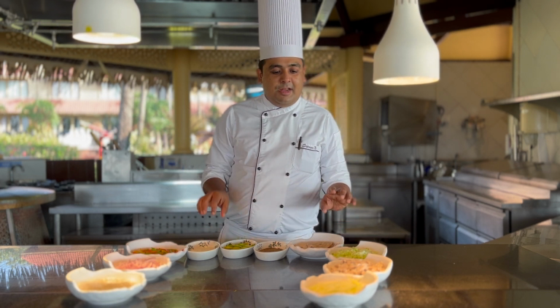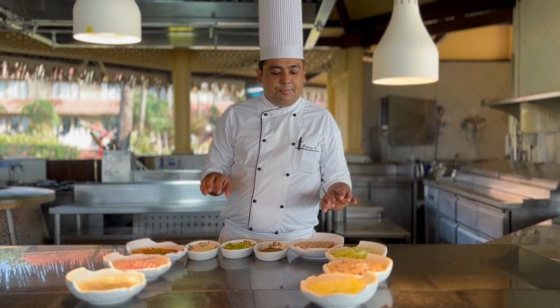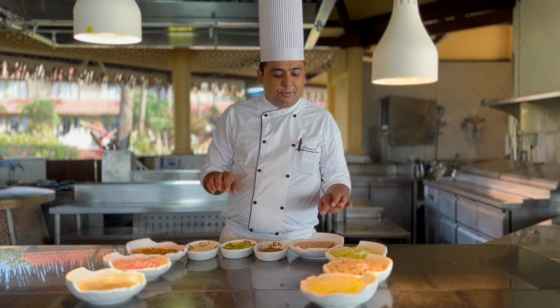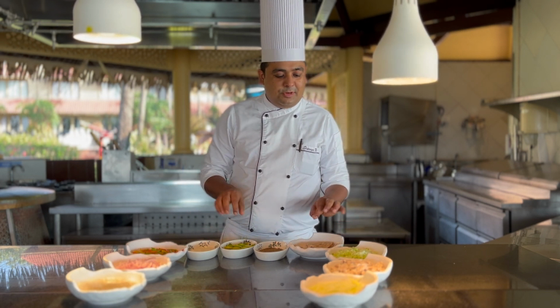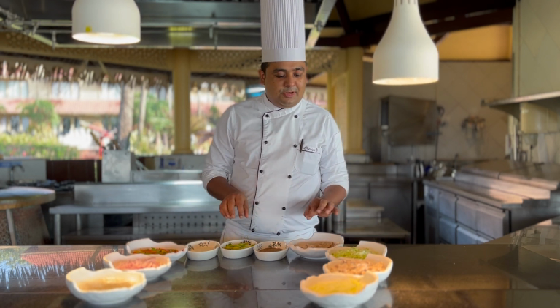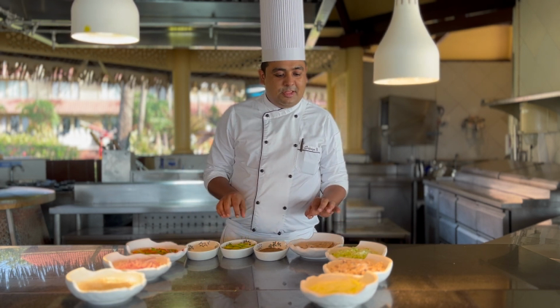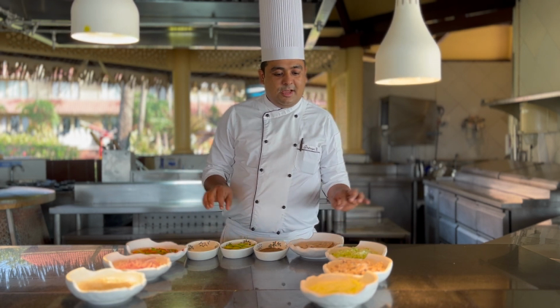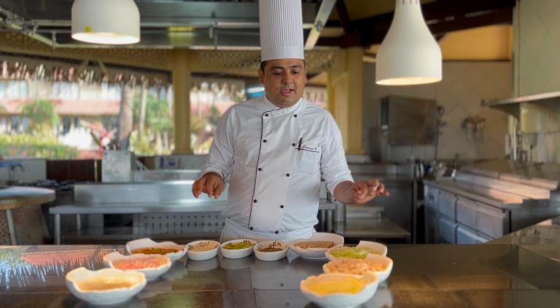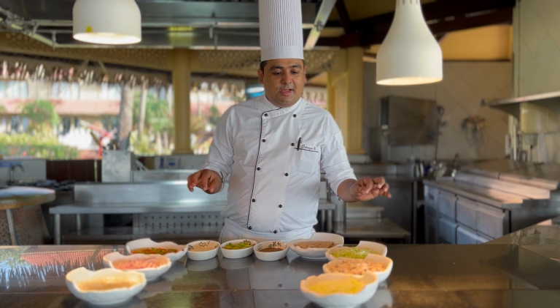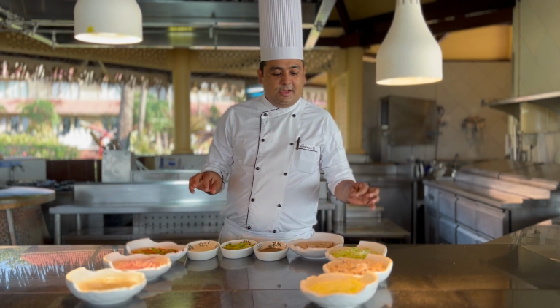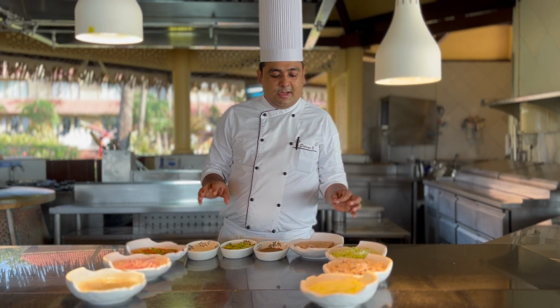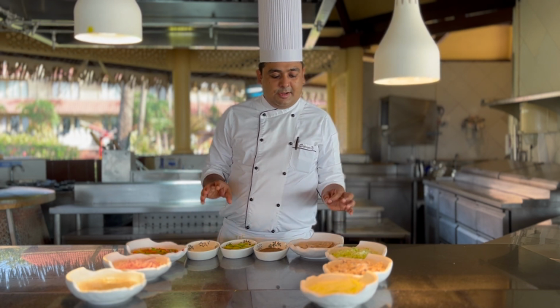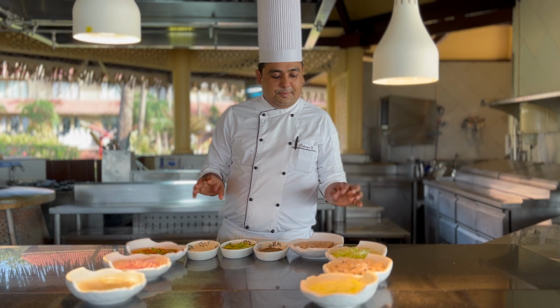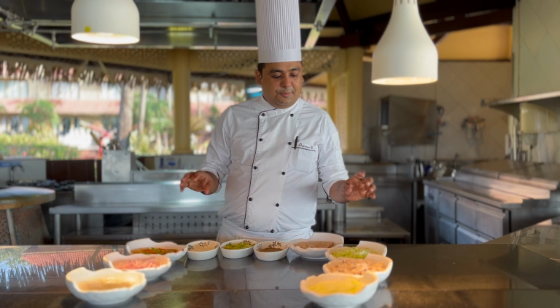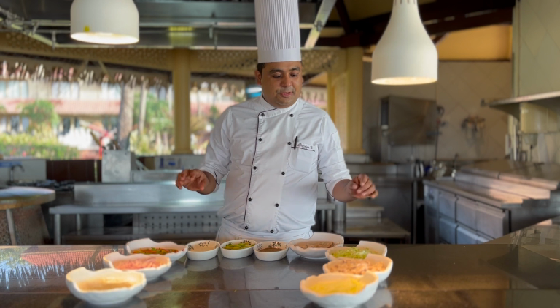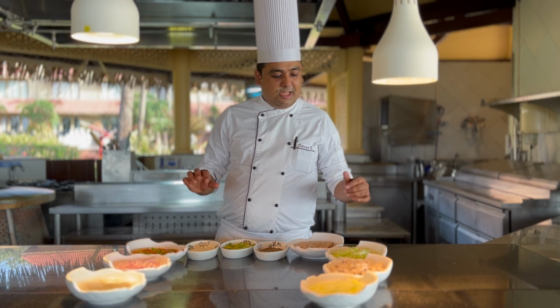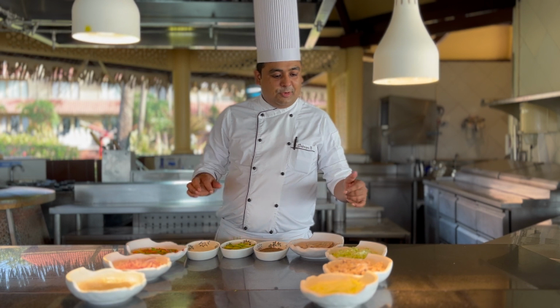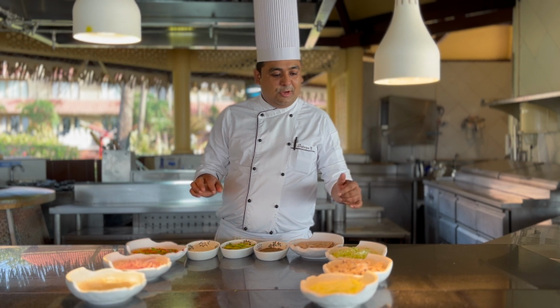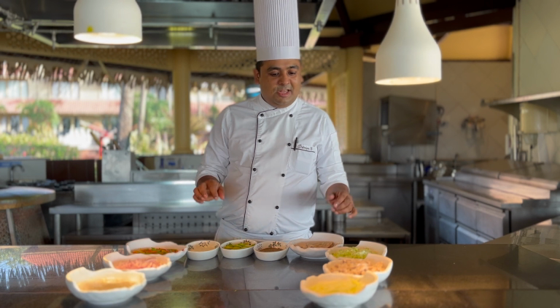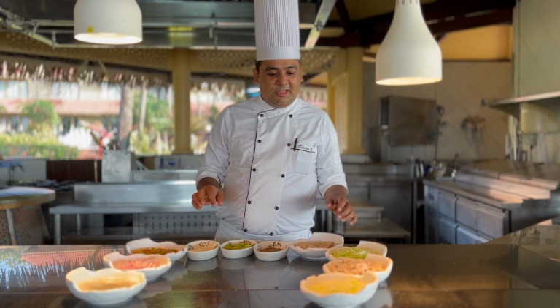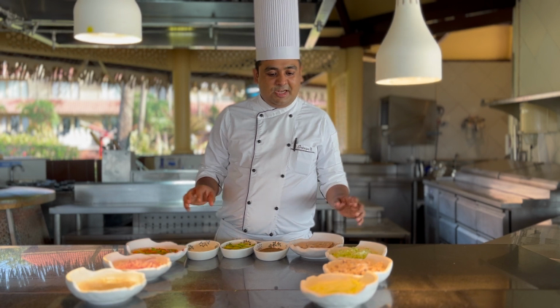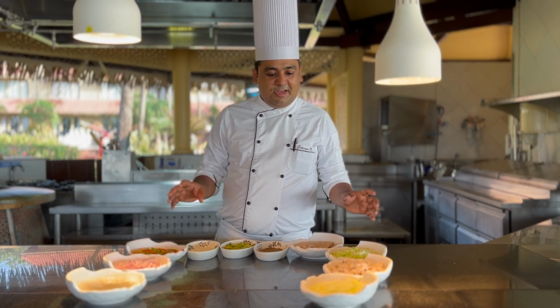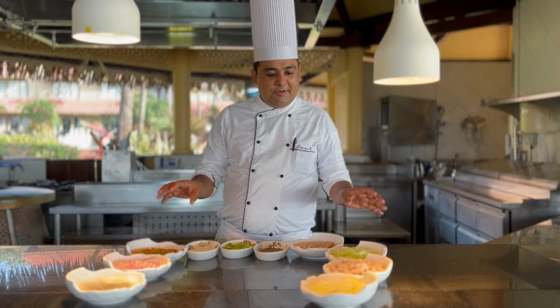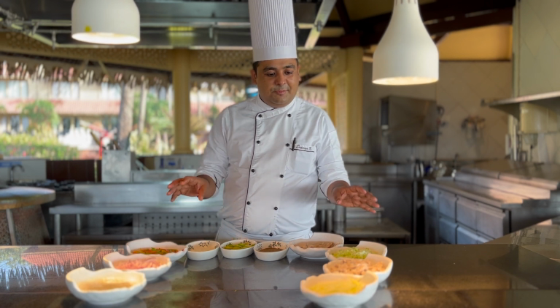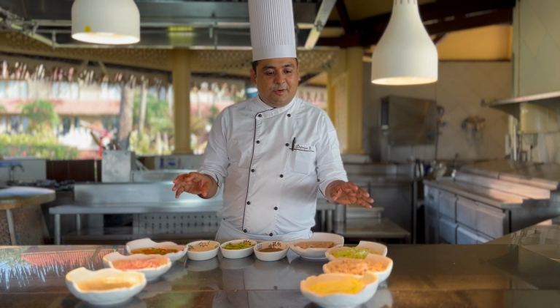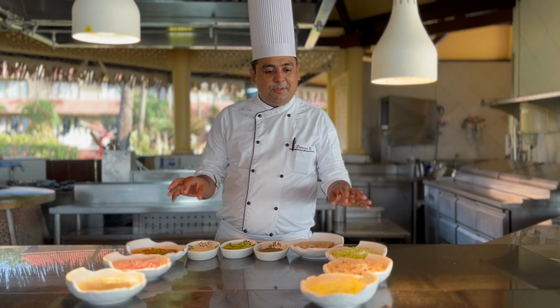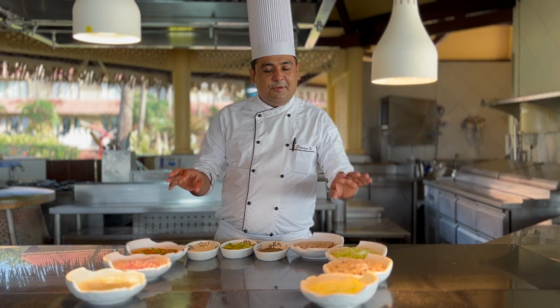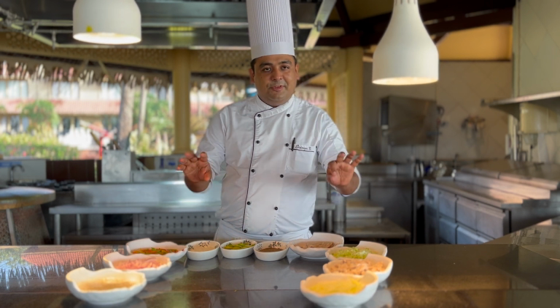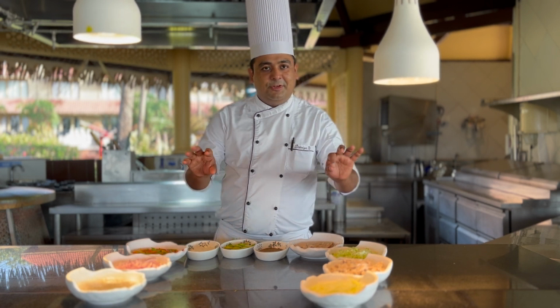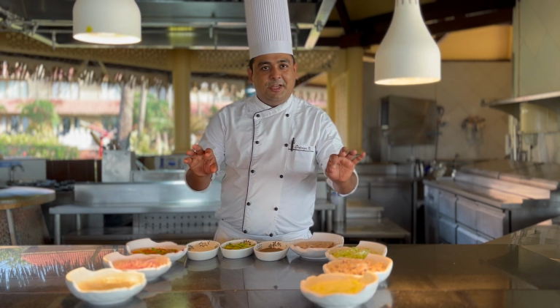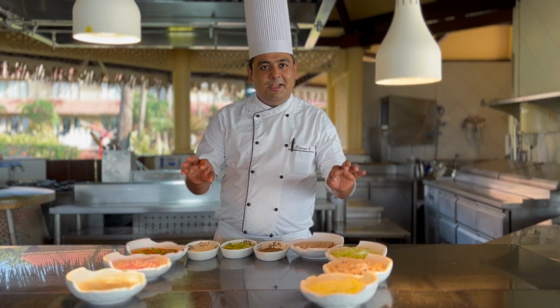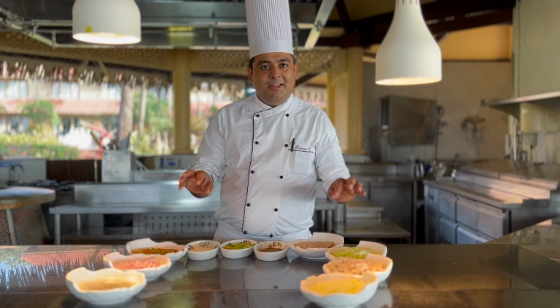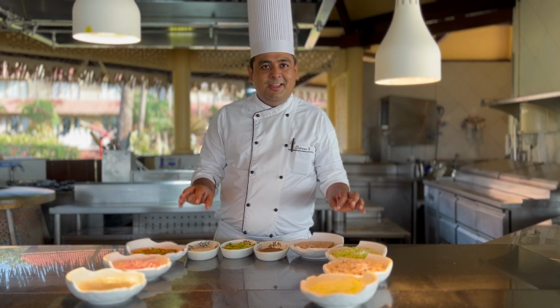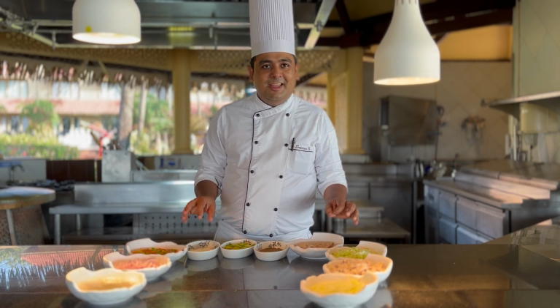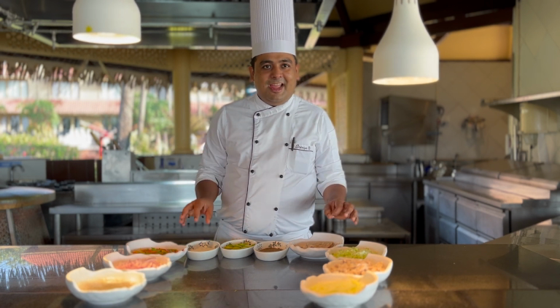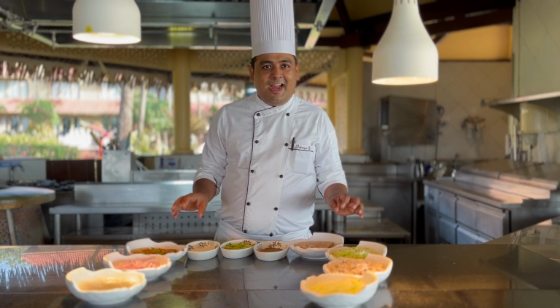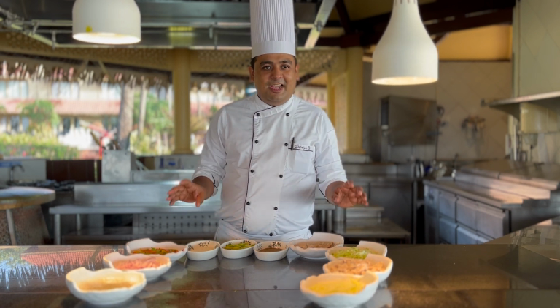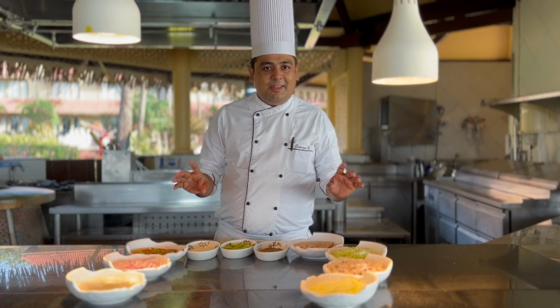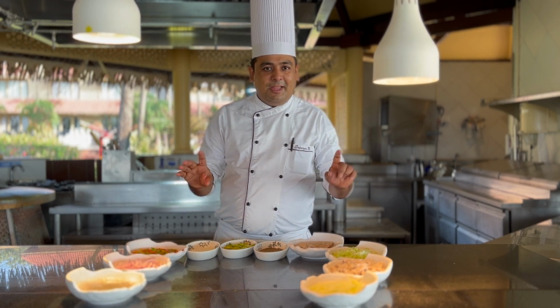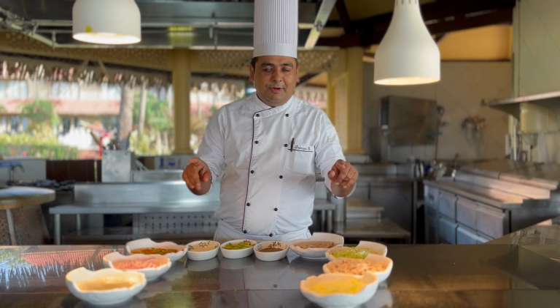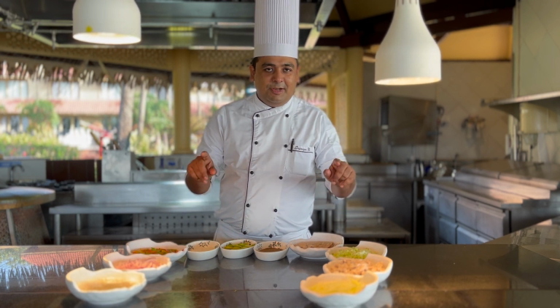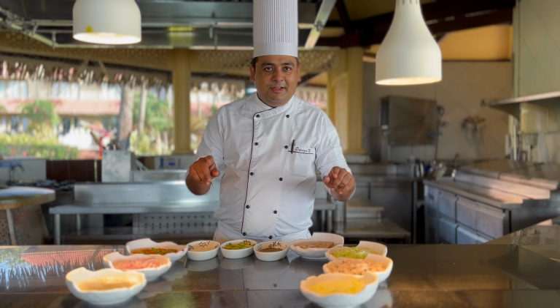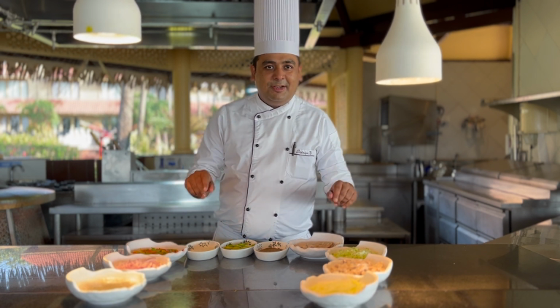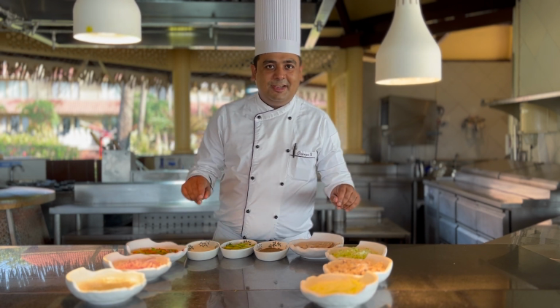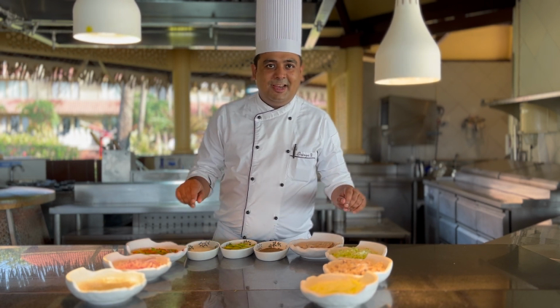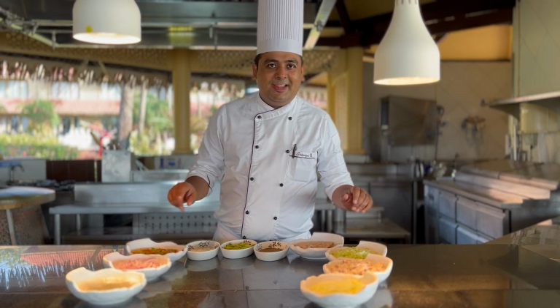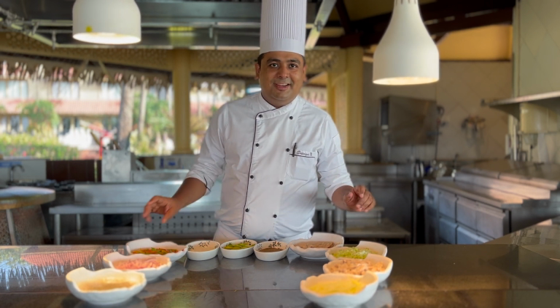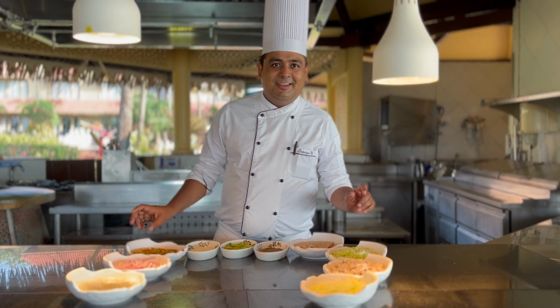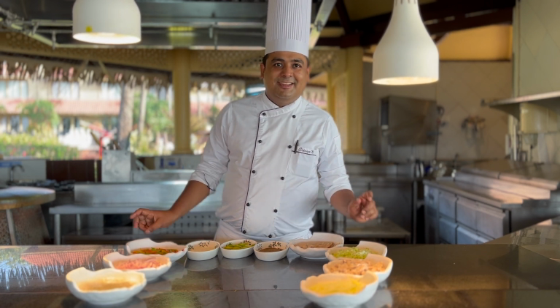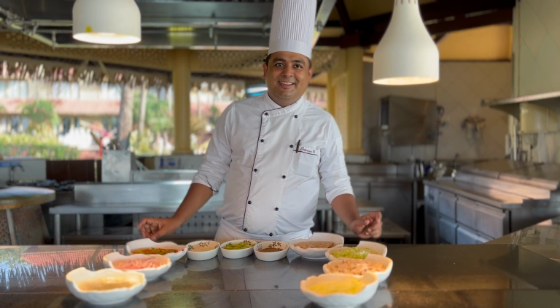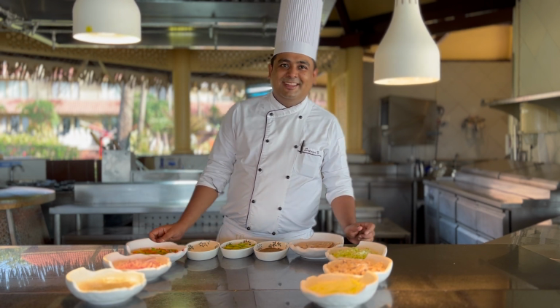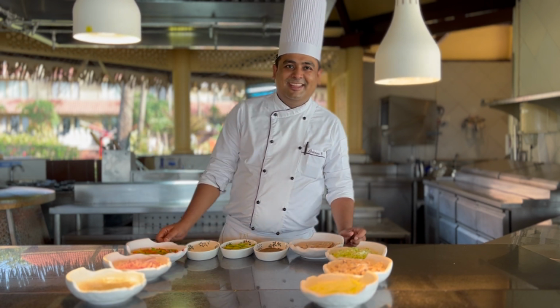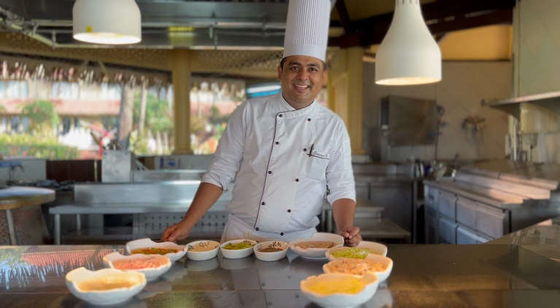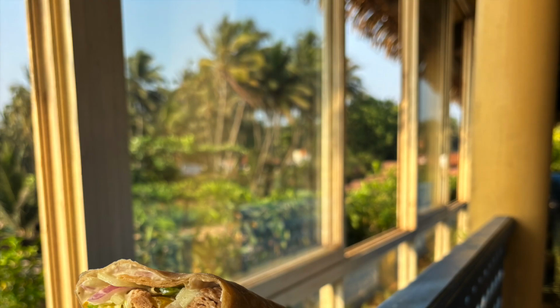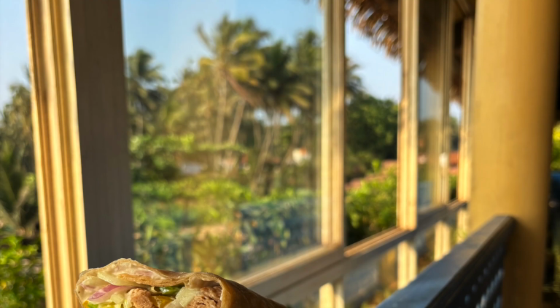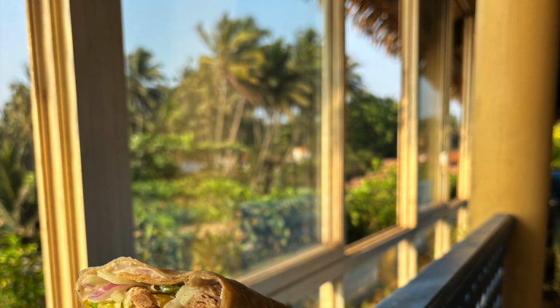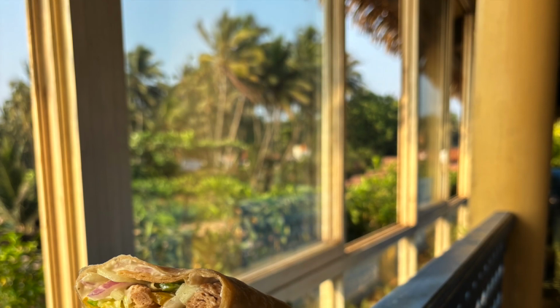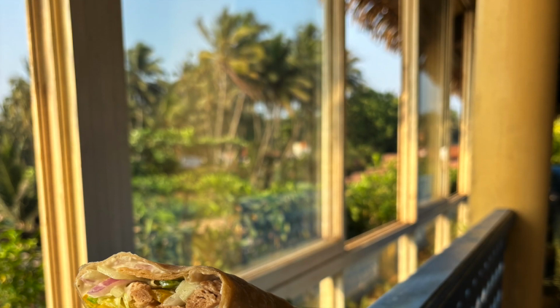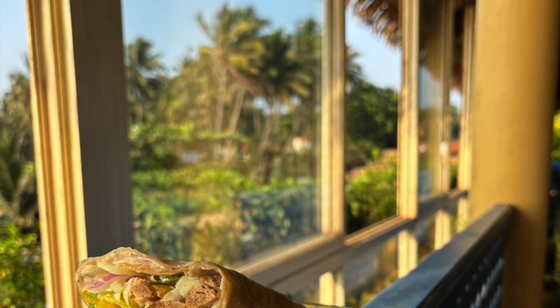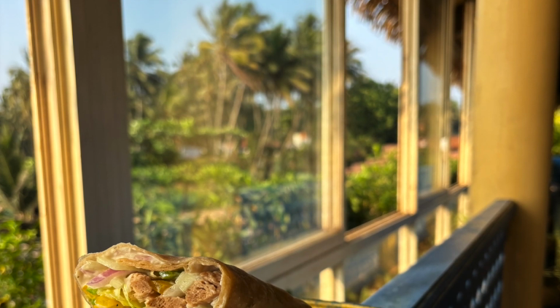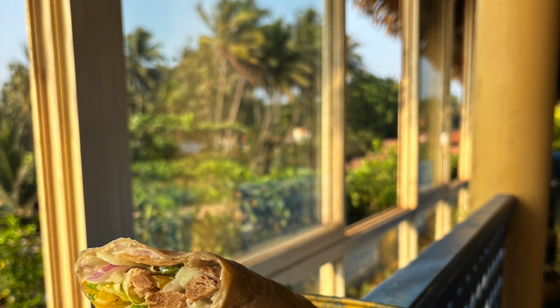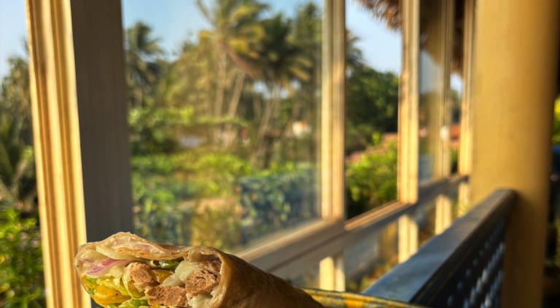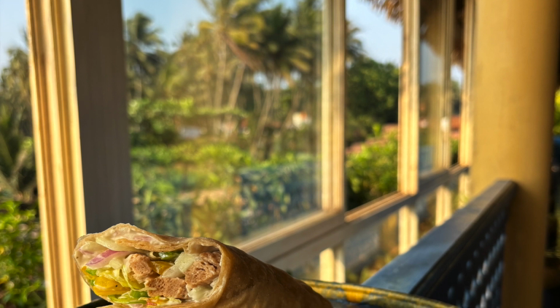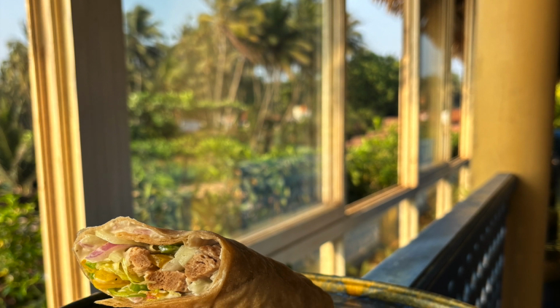Put the roll in the tiffin box of your kids and you will definitely like it.